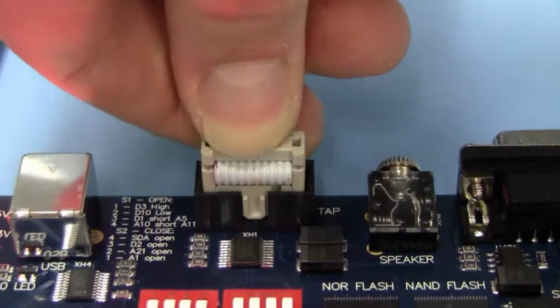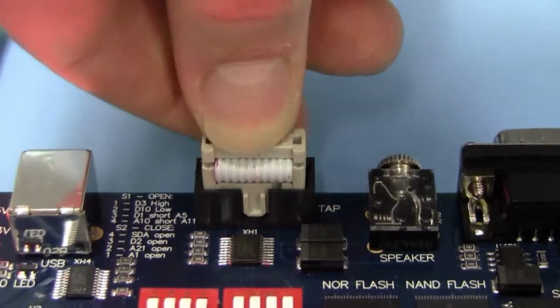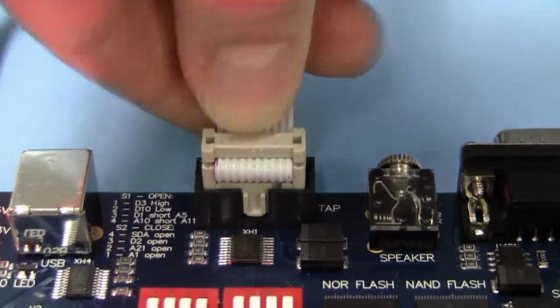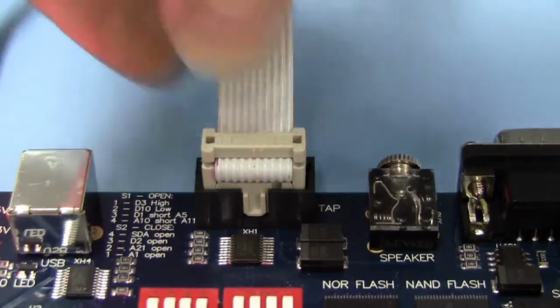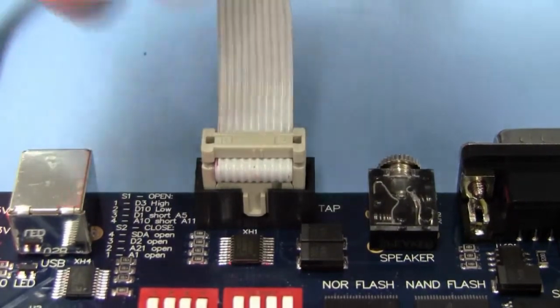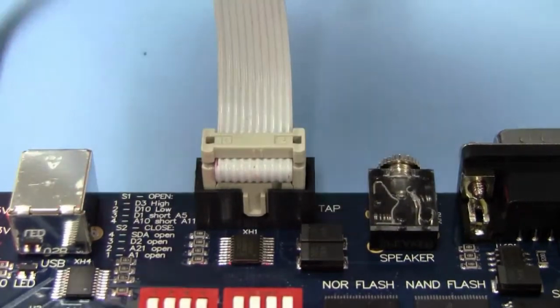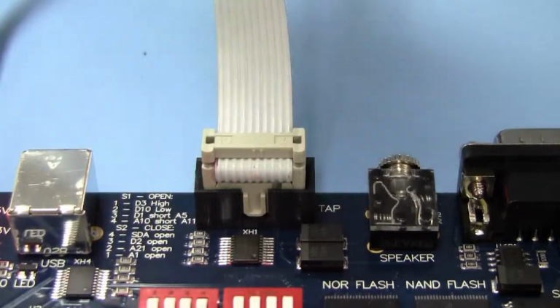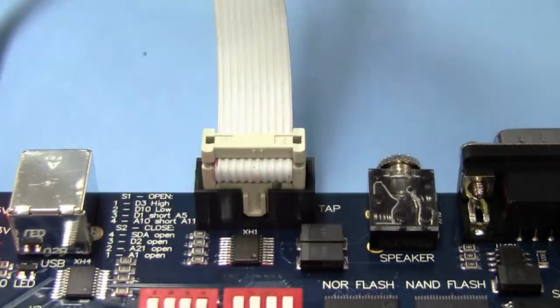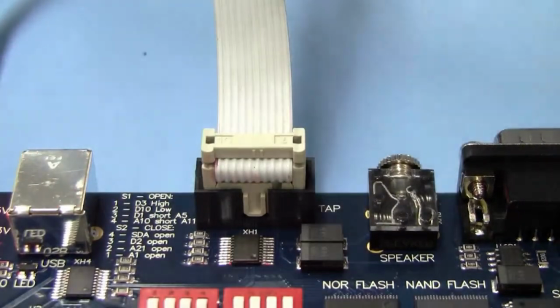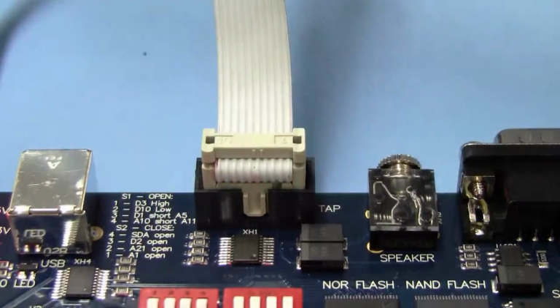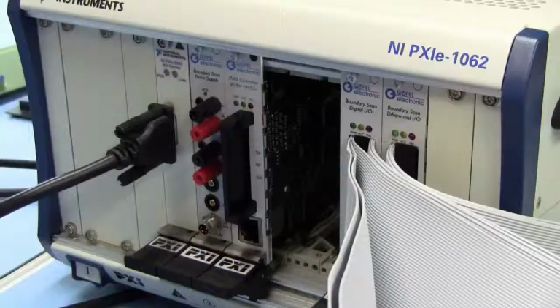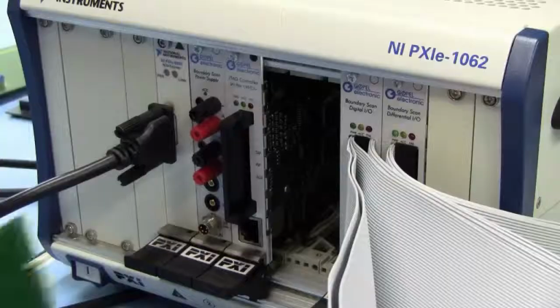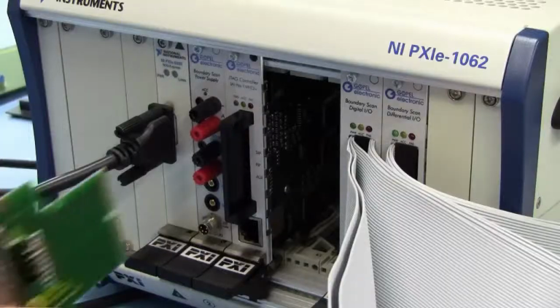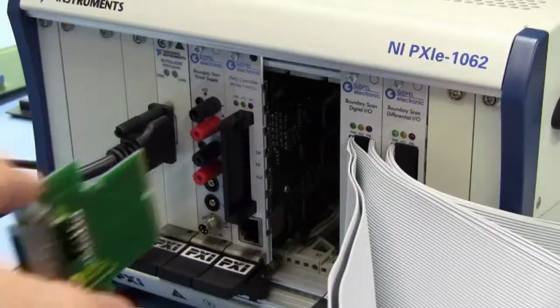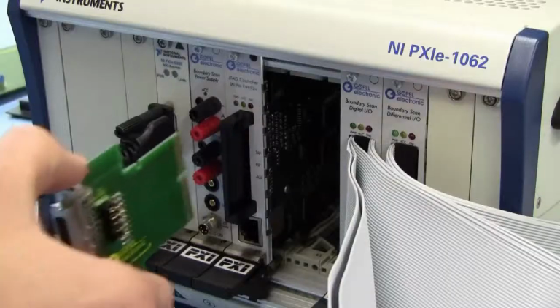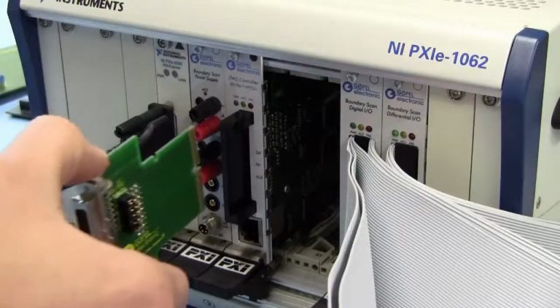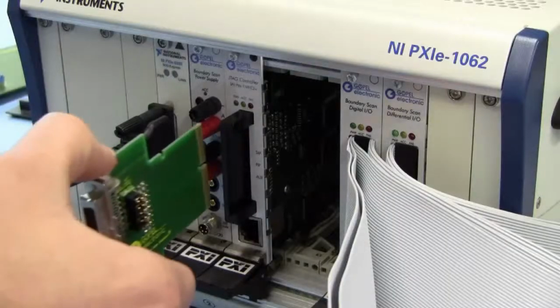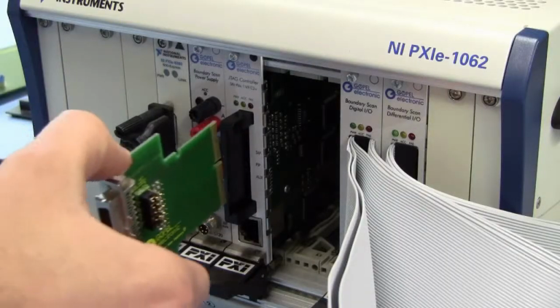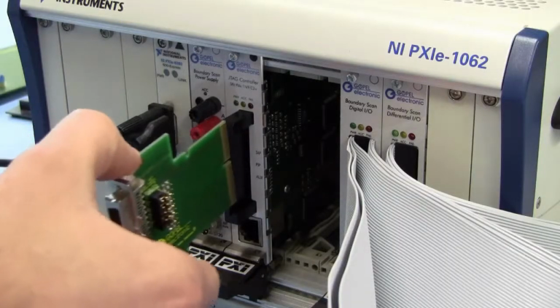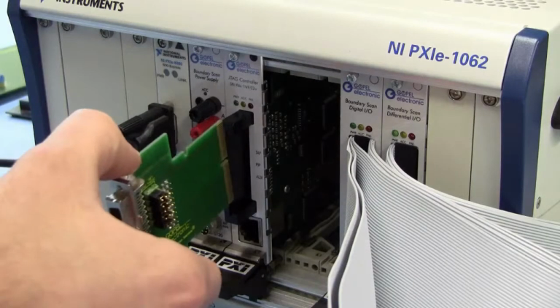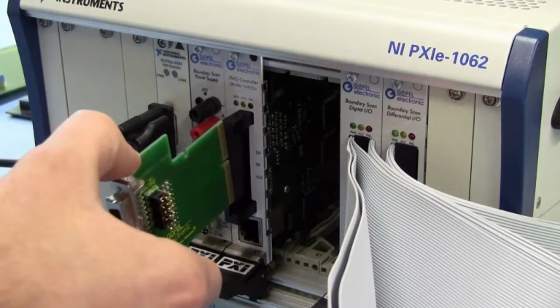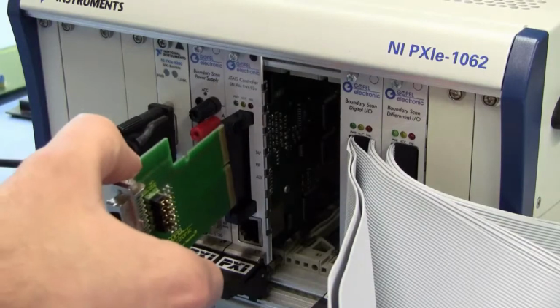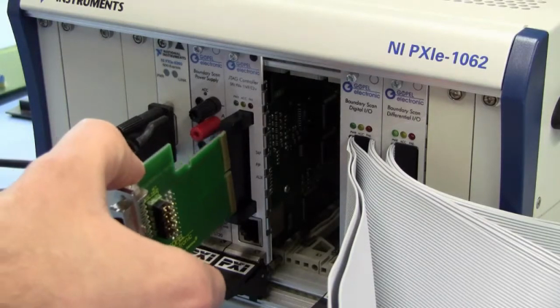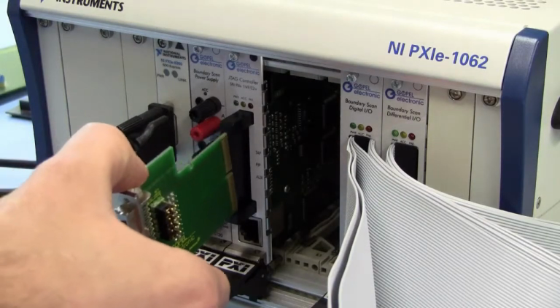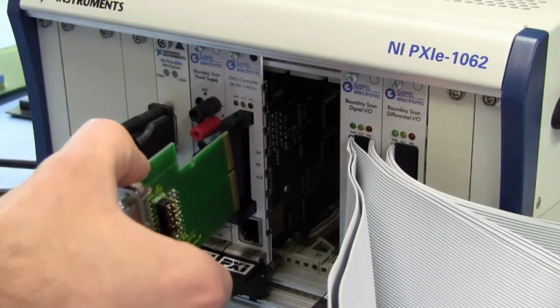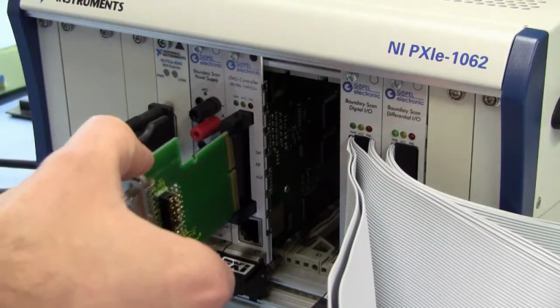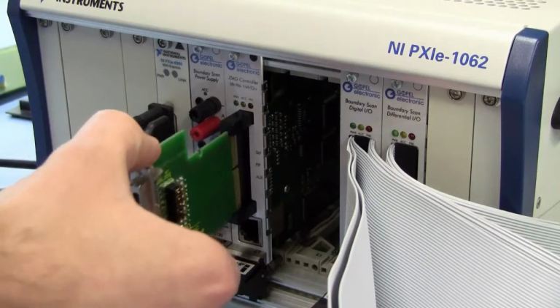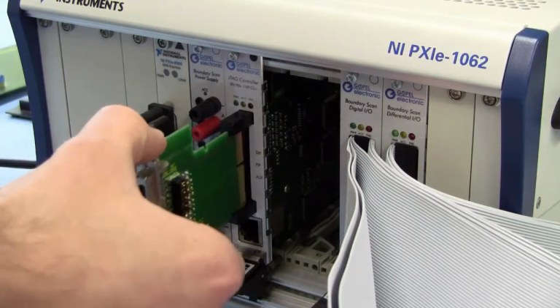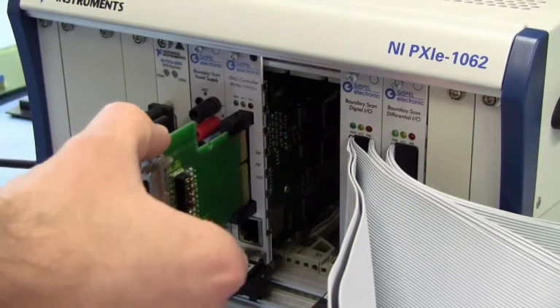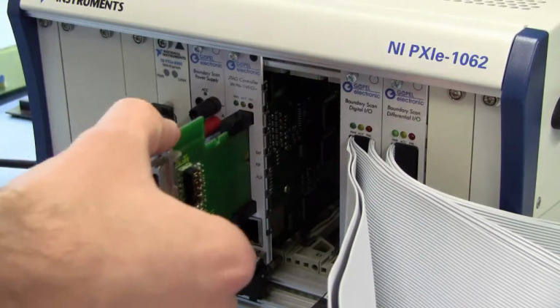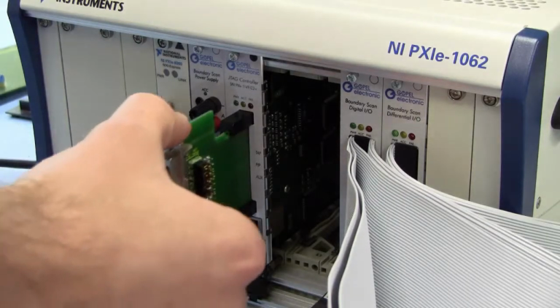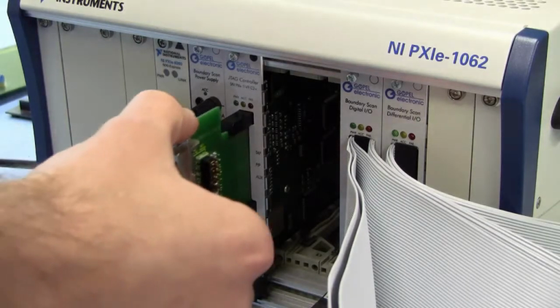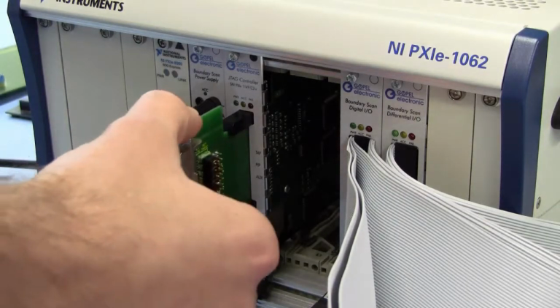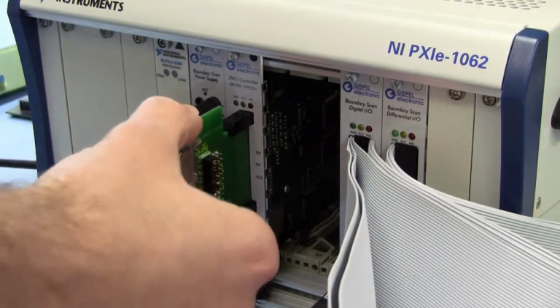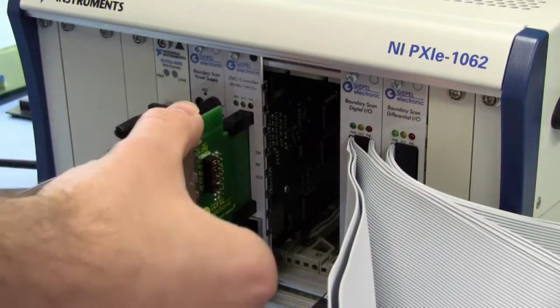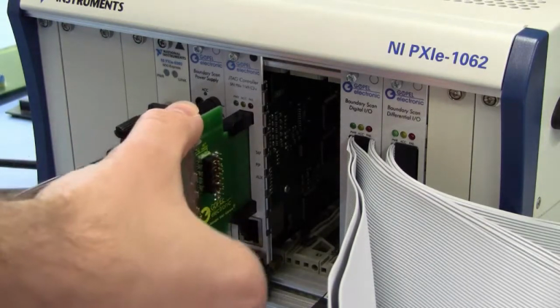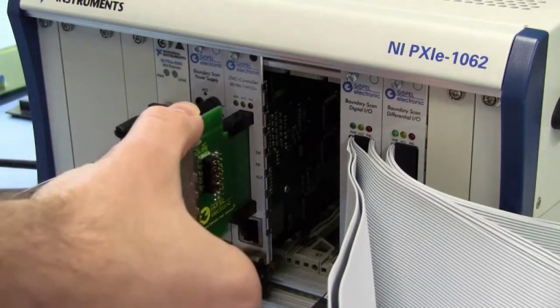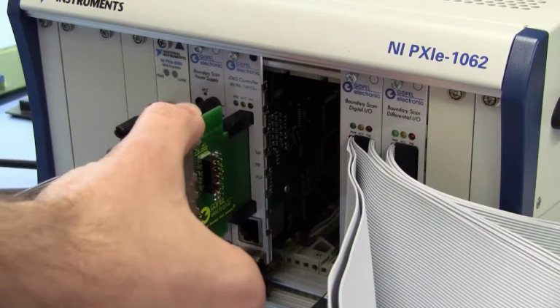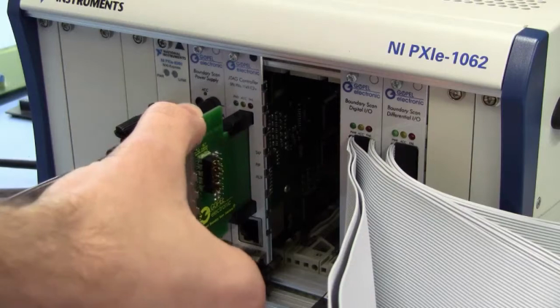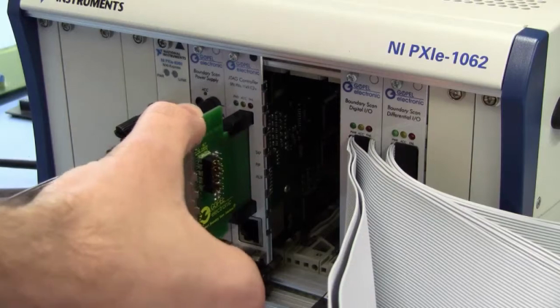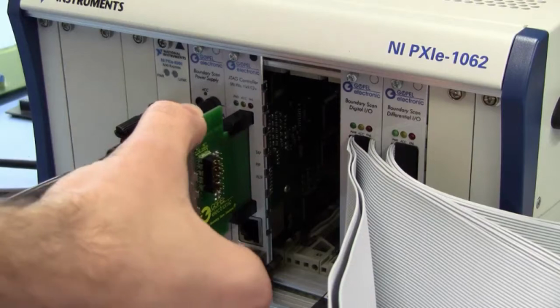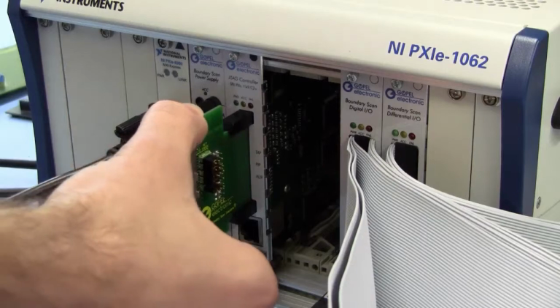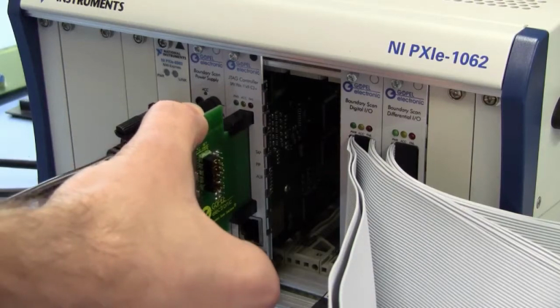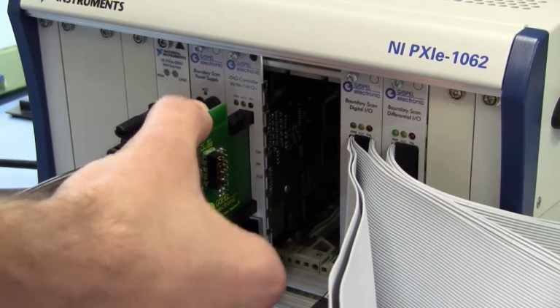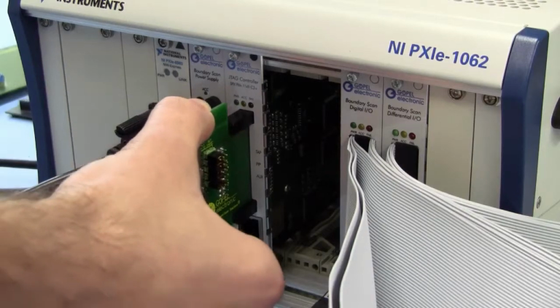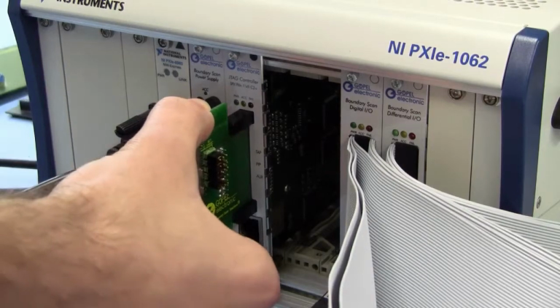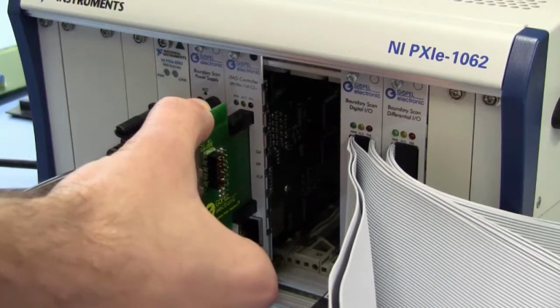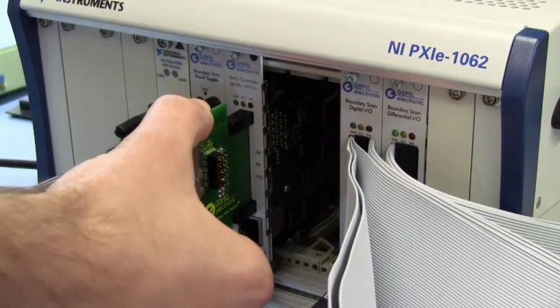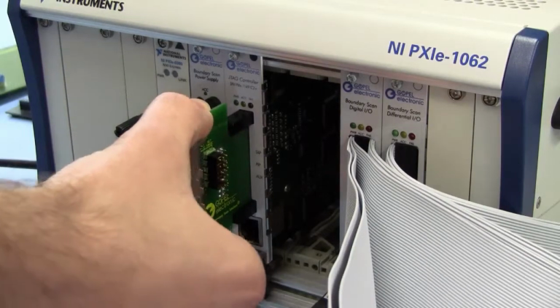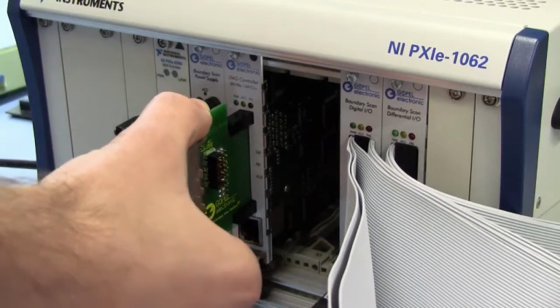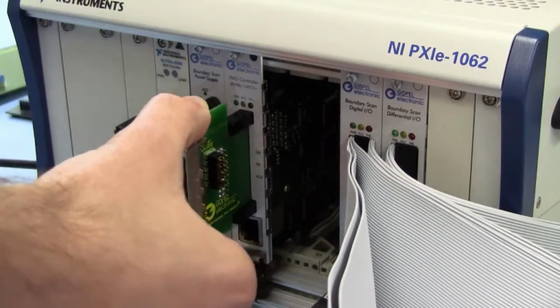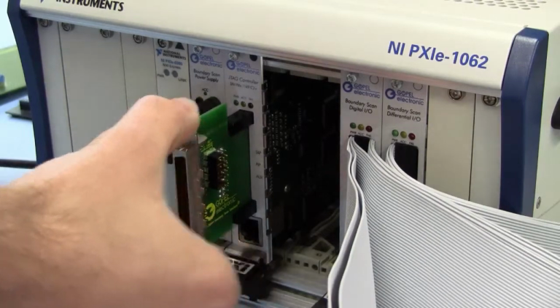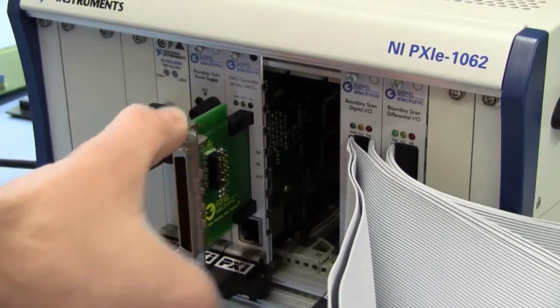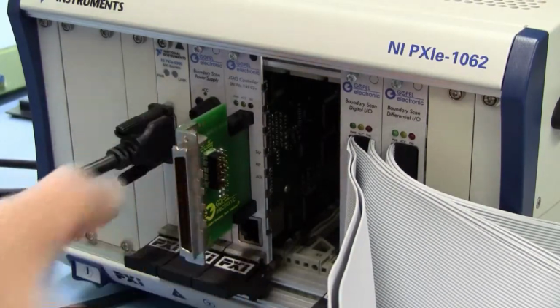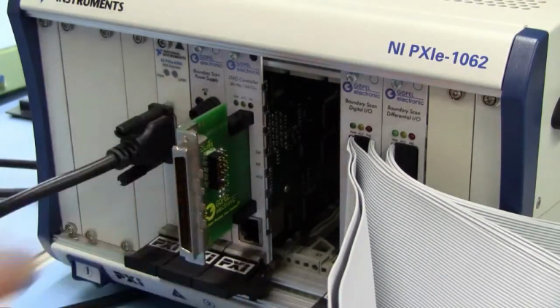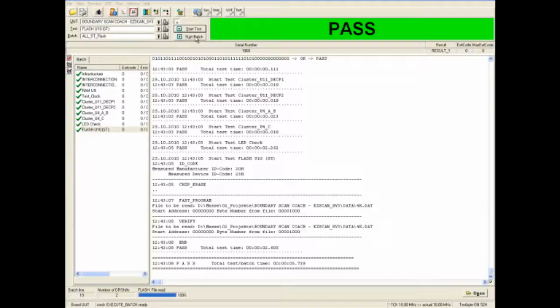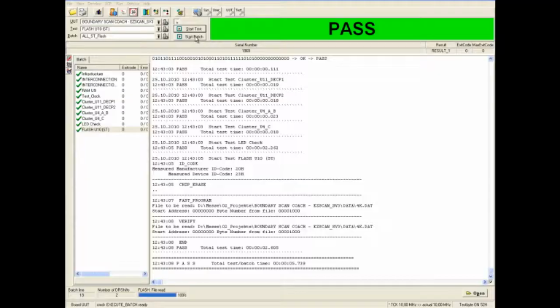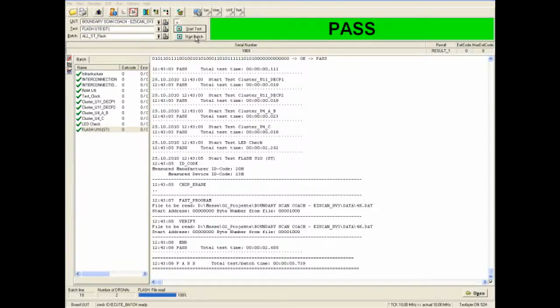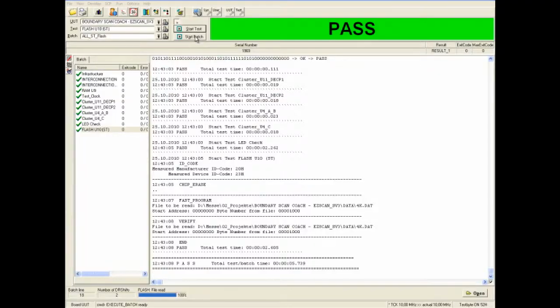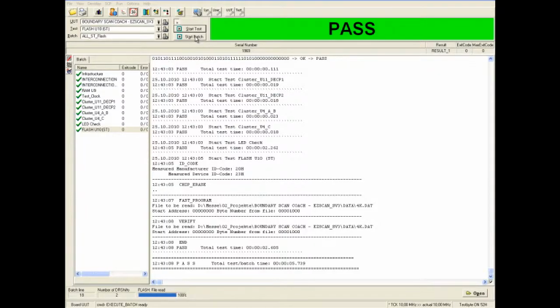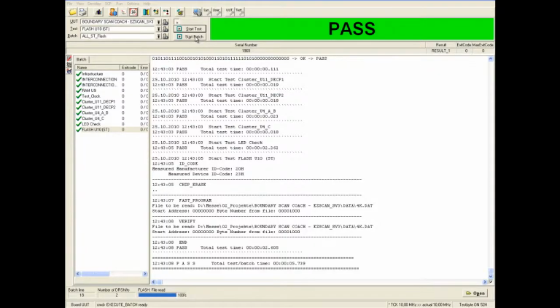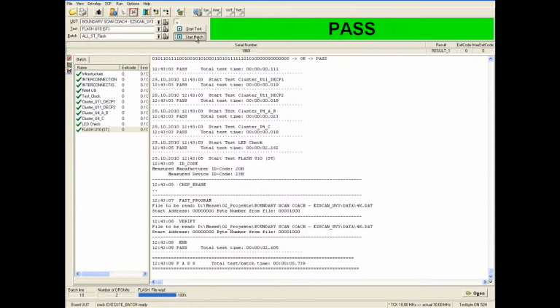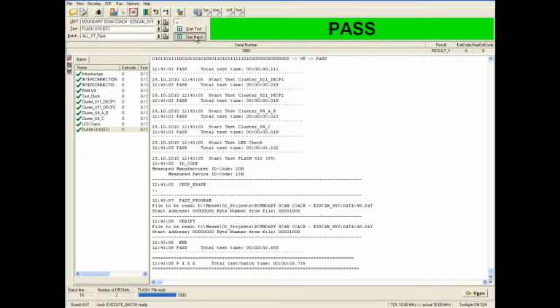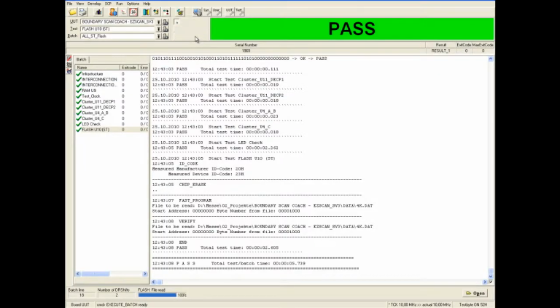The pedal card connects the controller with the unit under test and will be plugged into the respective slot on the front side of the controller.